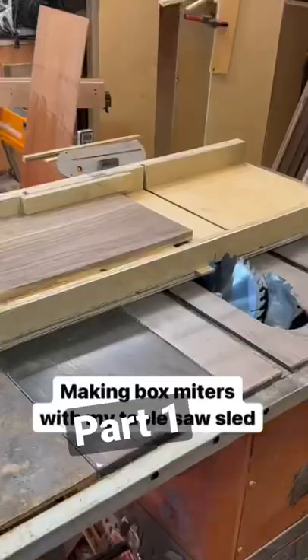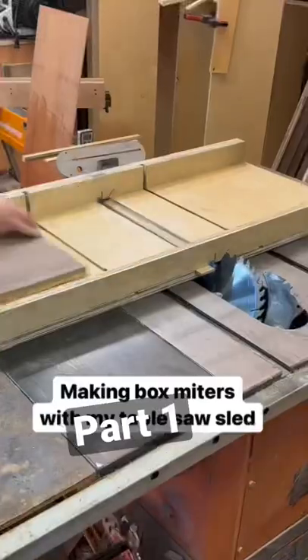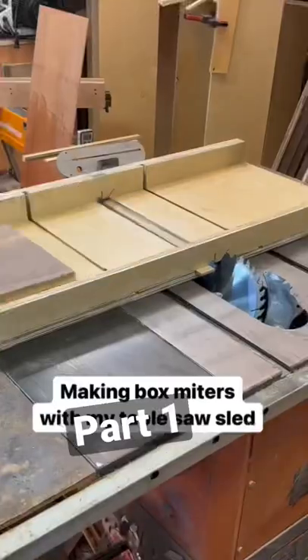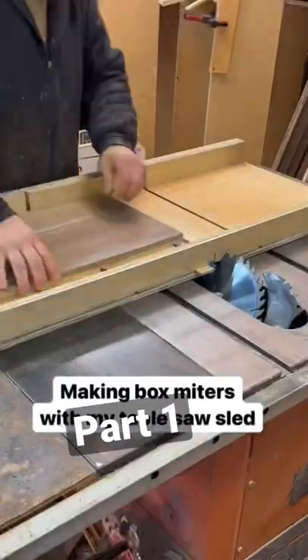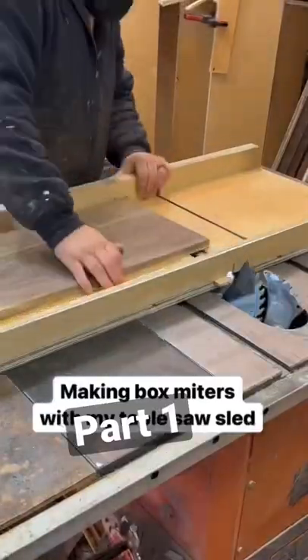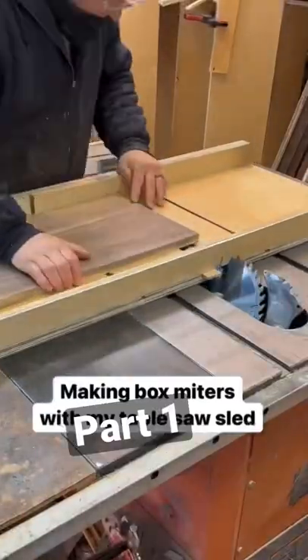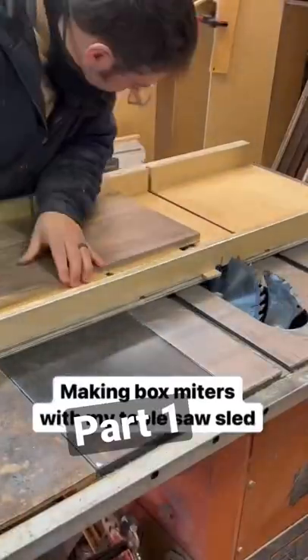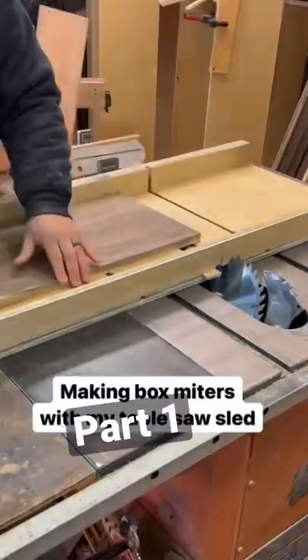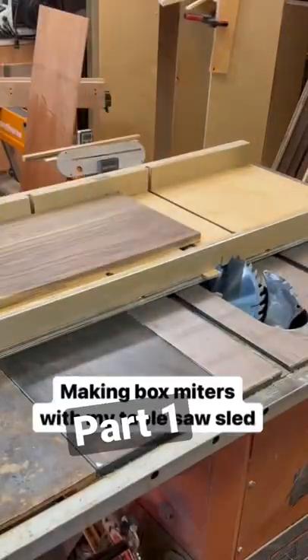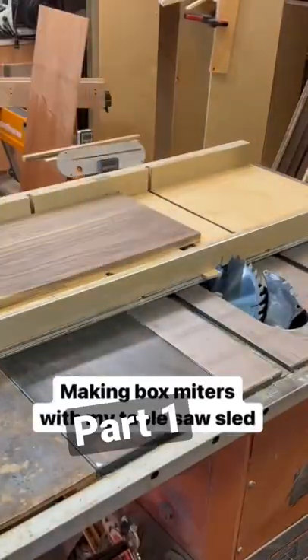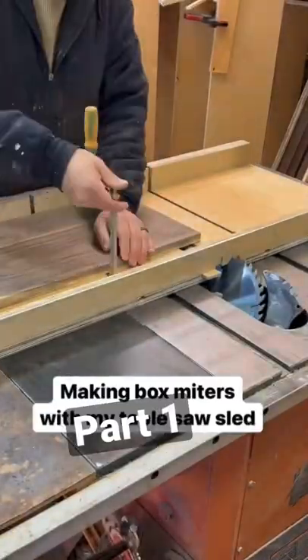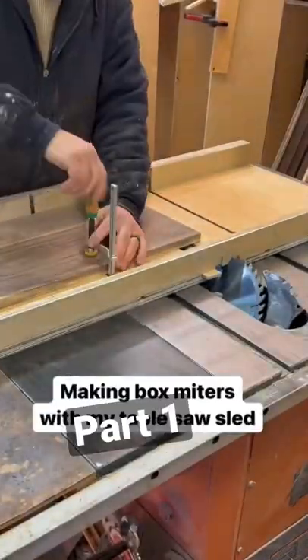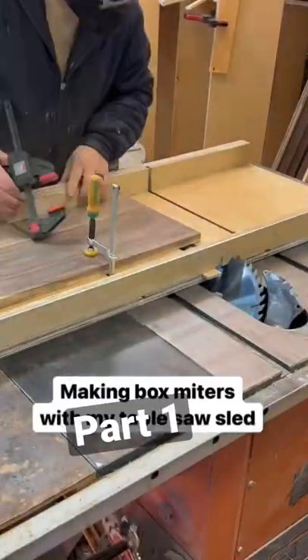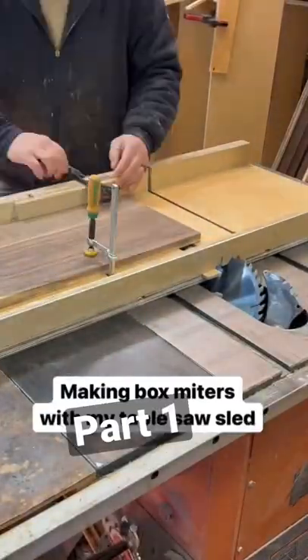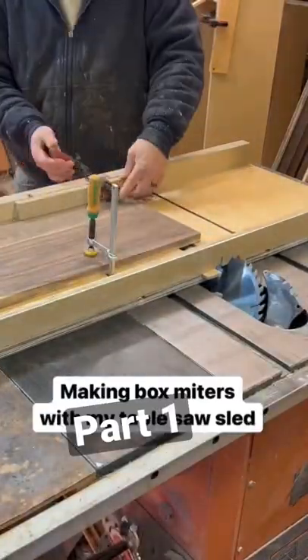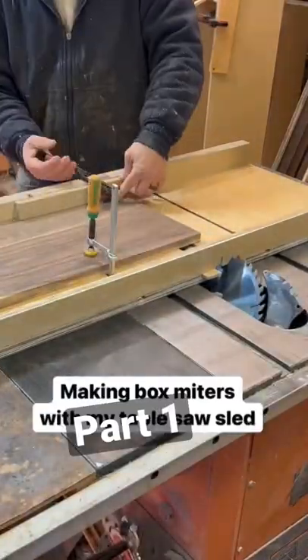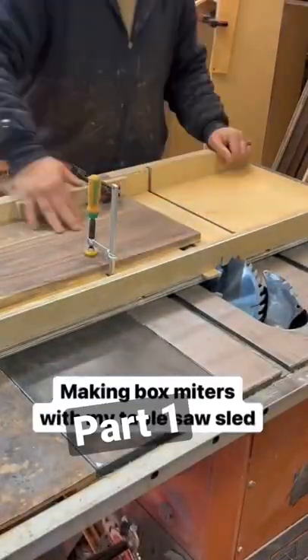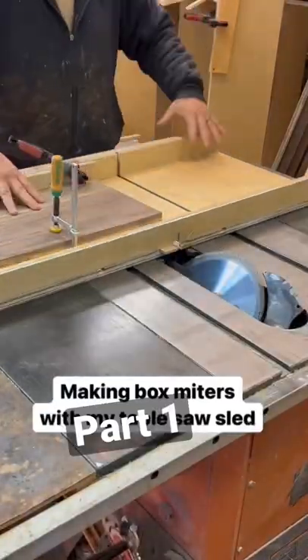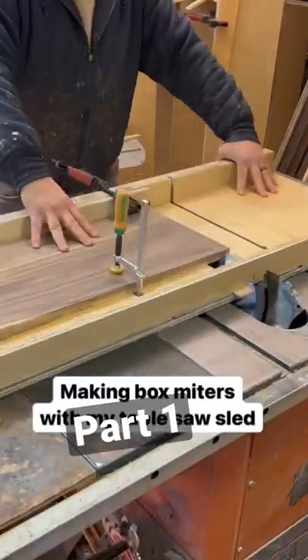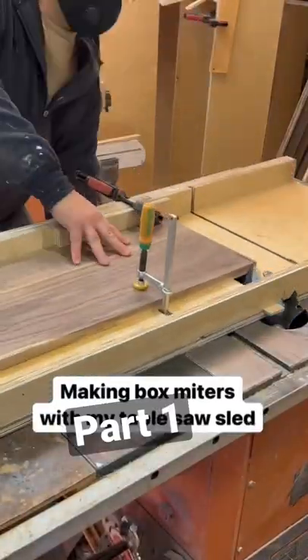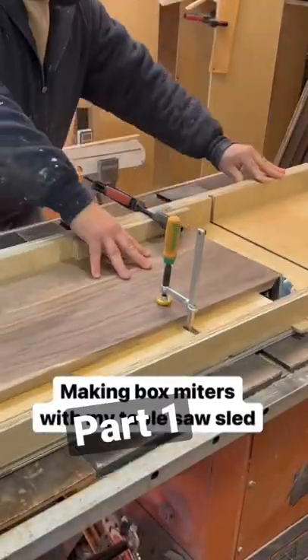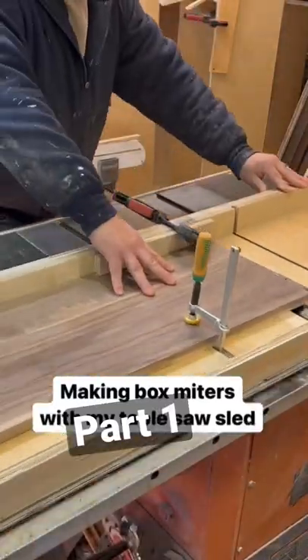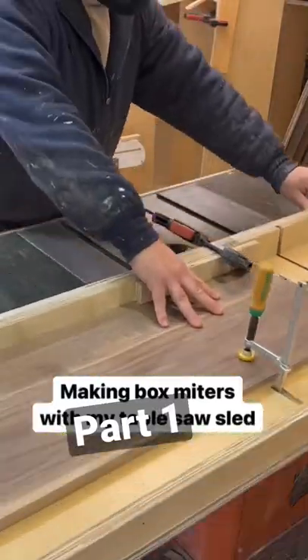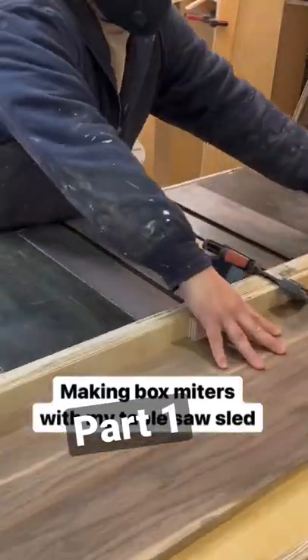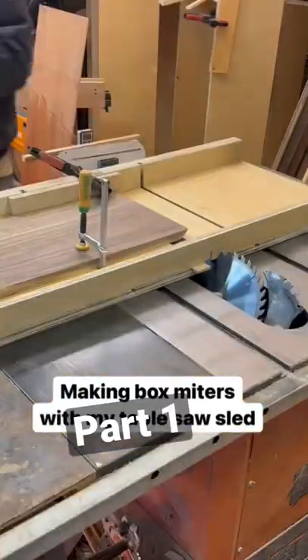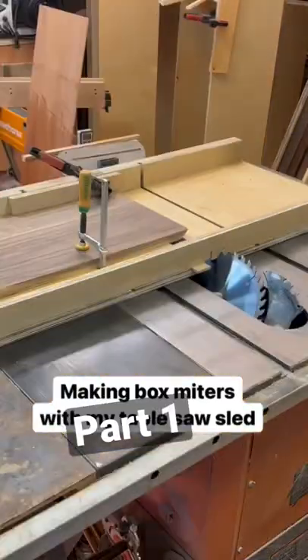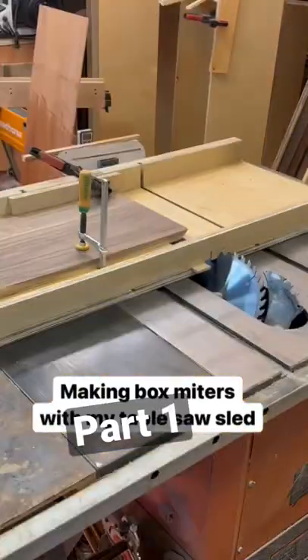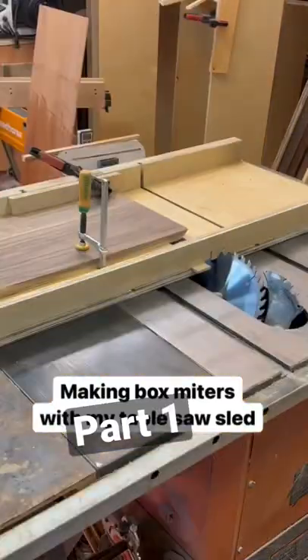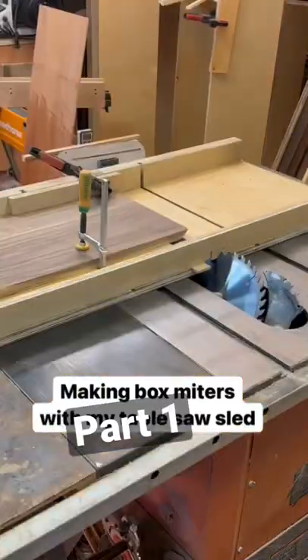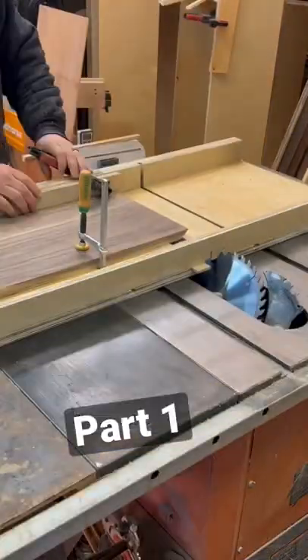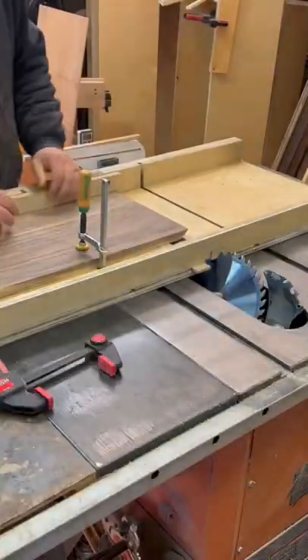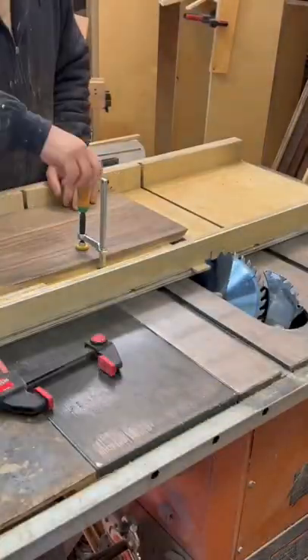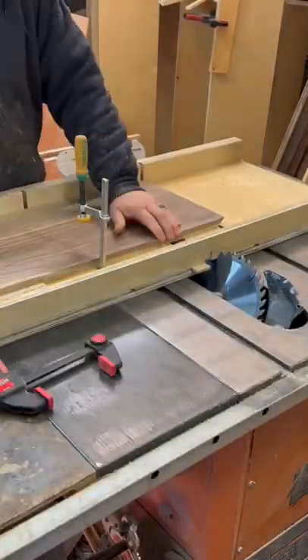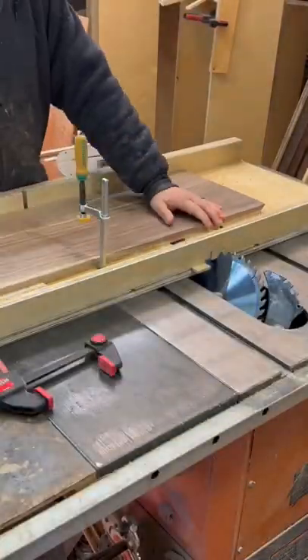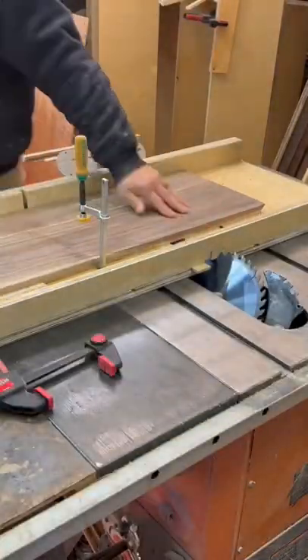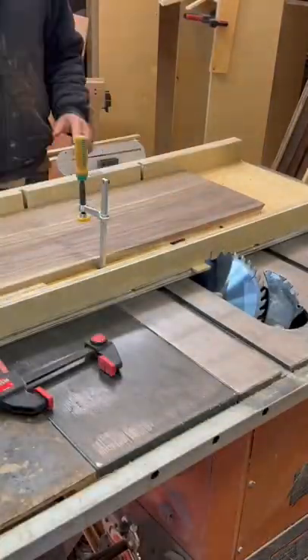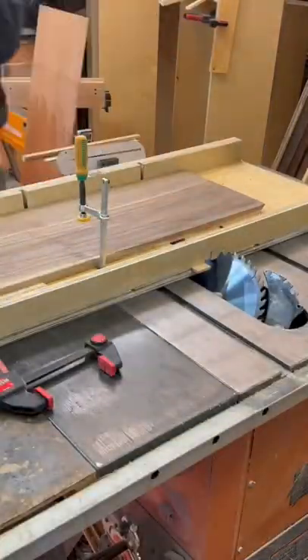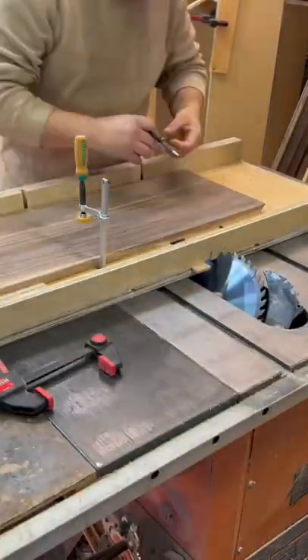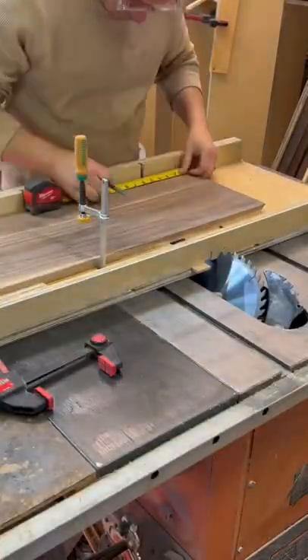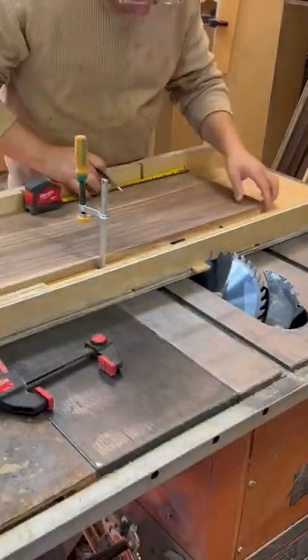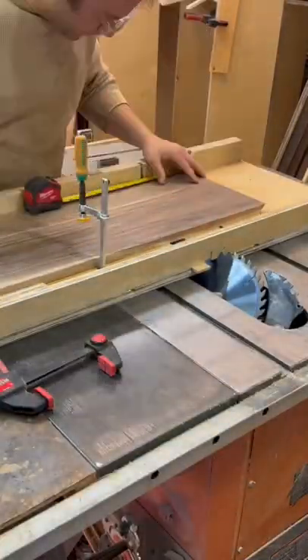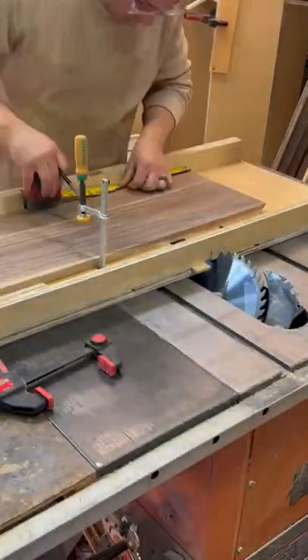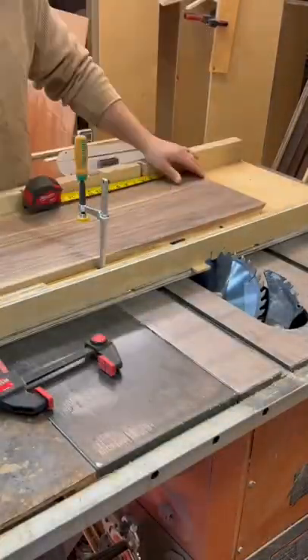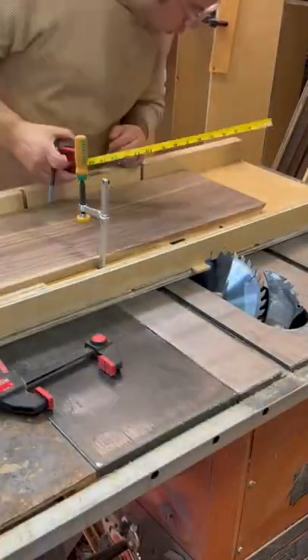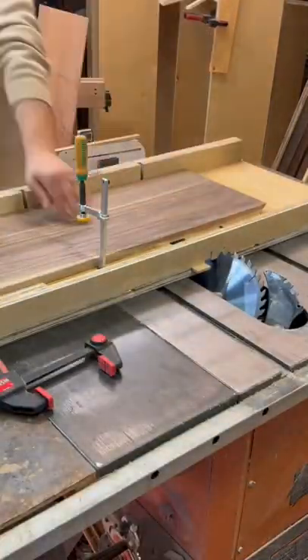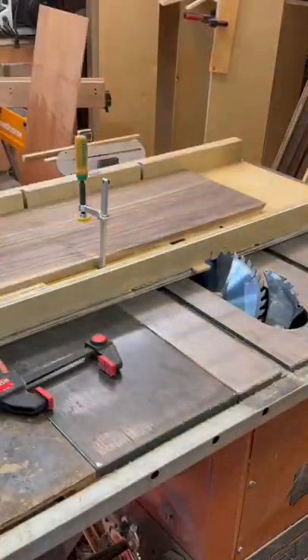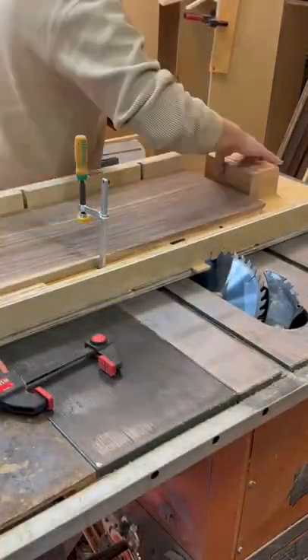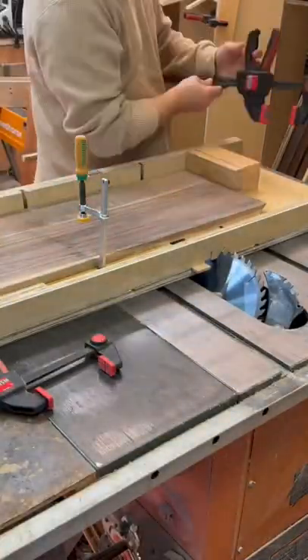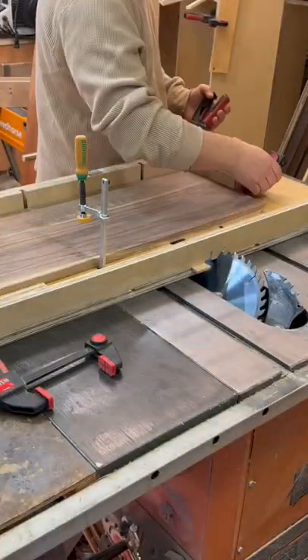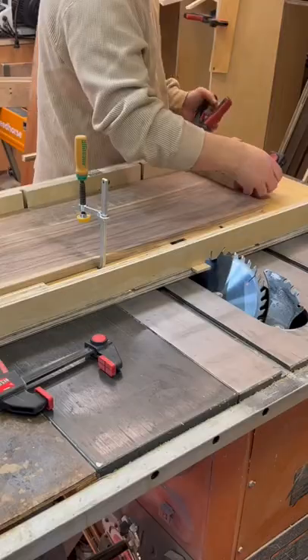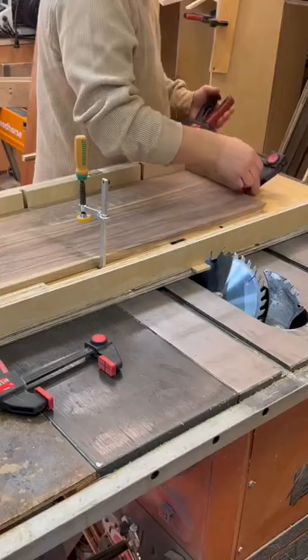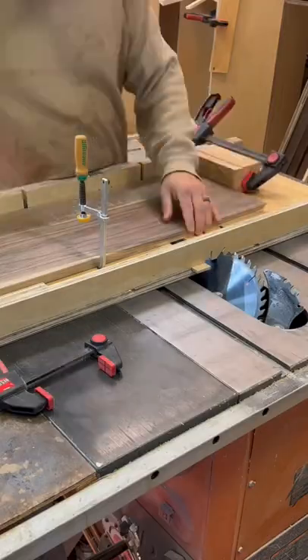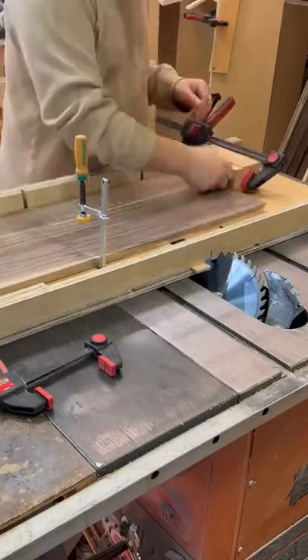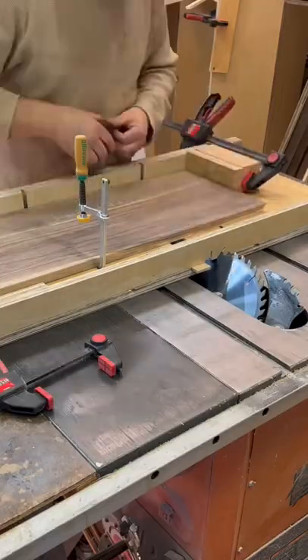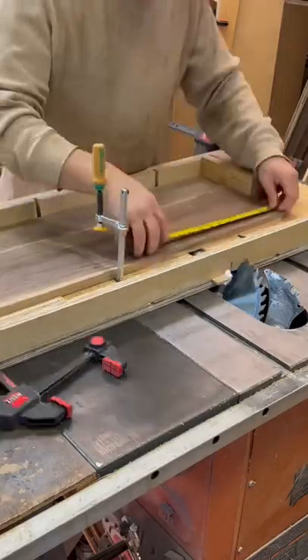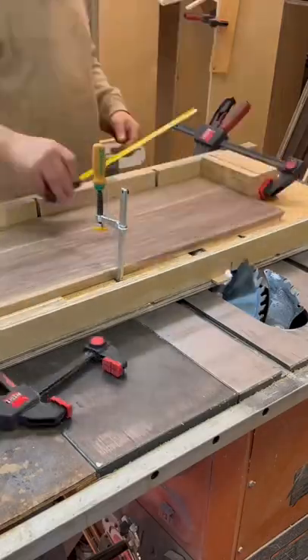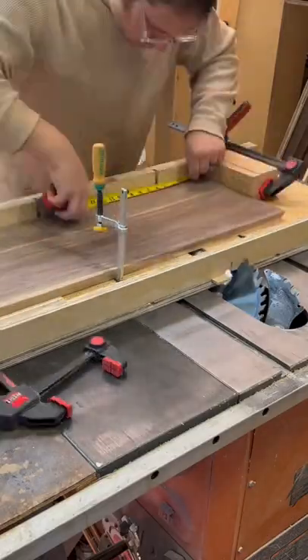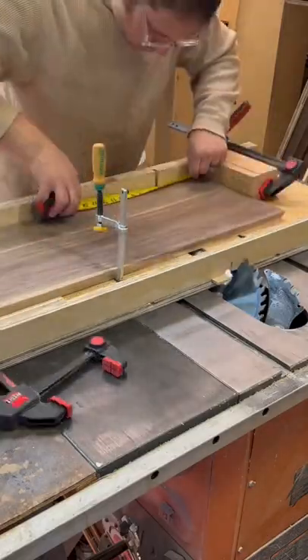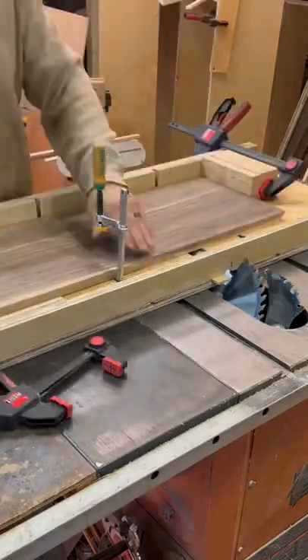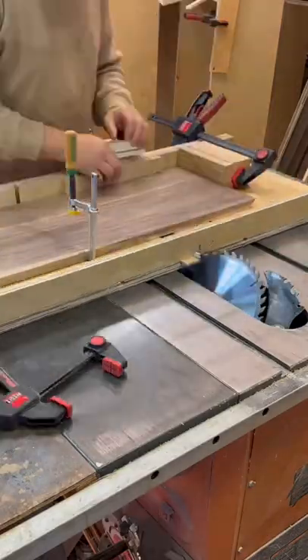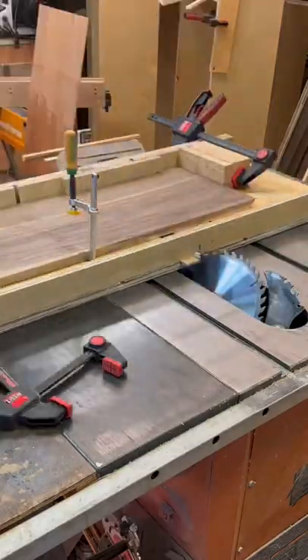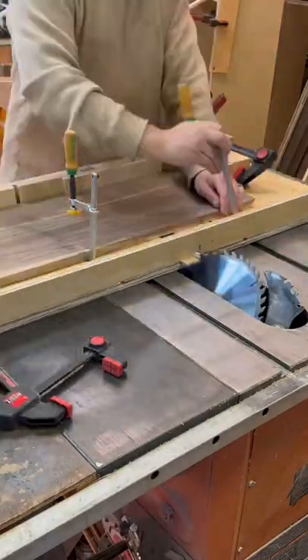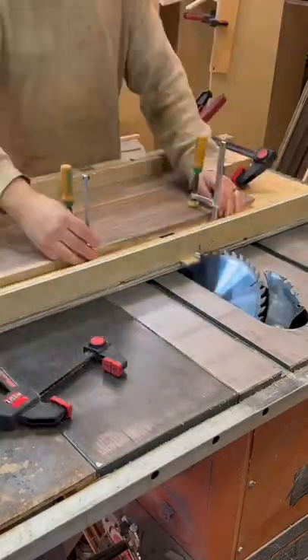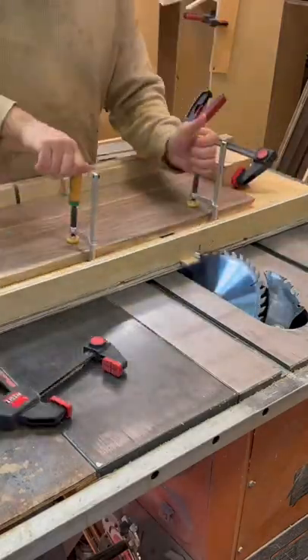It's been a while since I've made a box, but I was asked to make one to hold cards for a wedding. So here's how I did it.